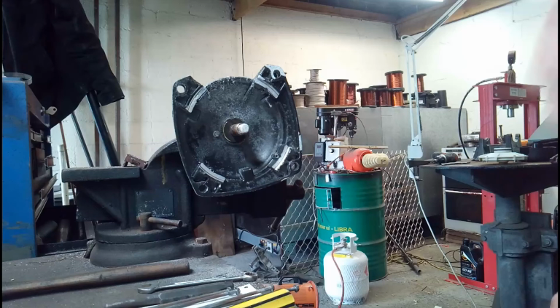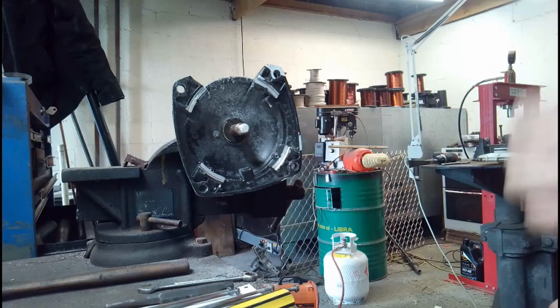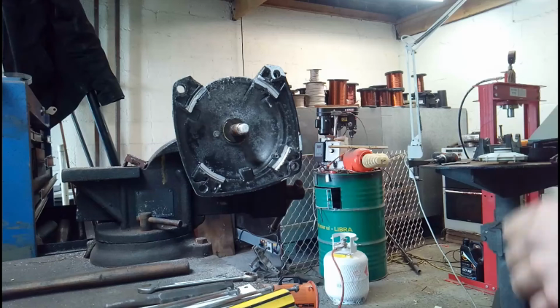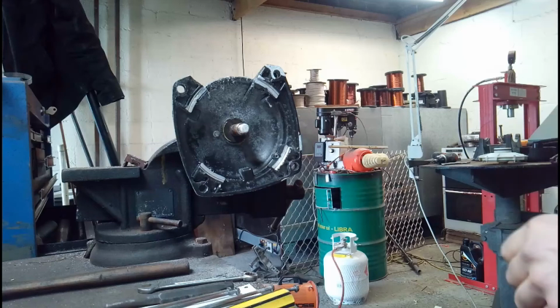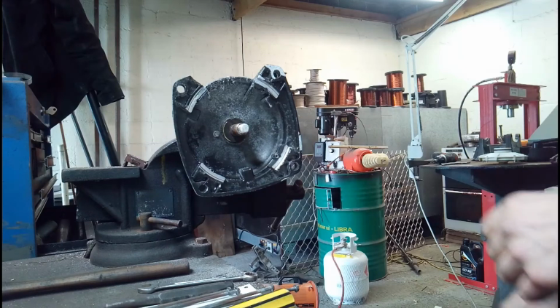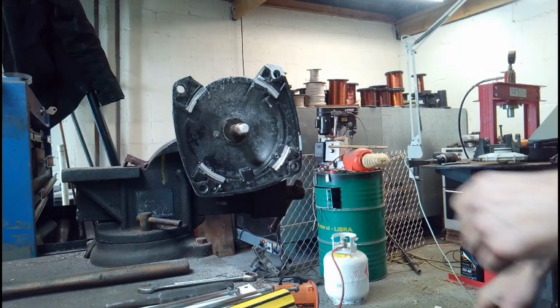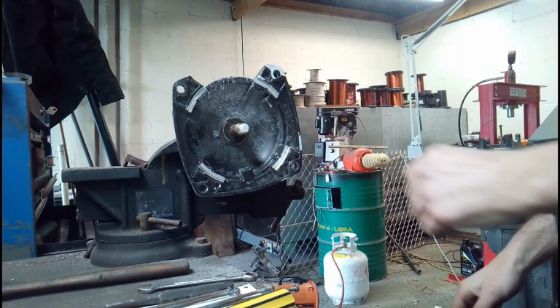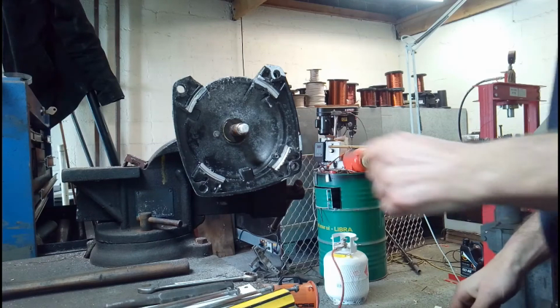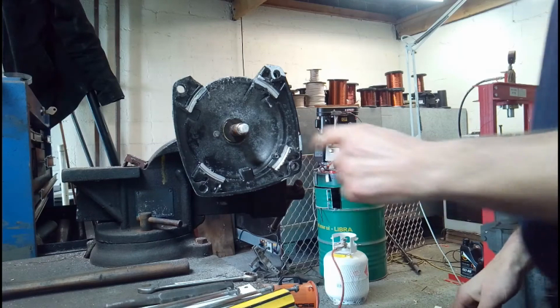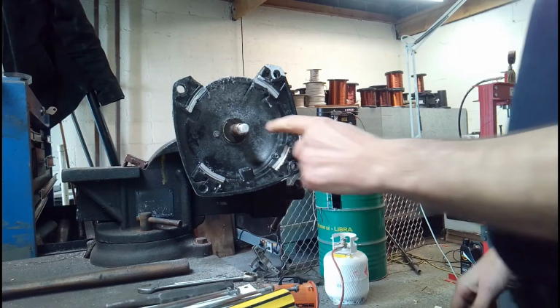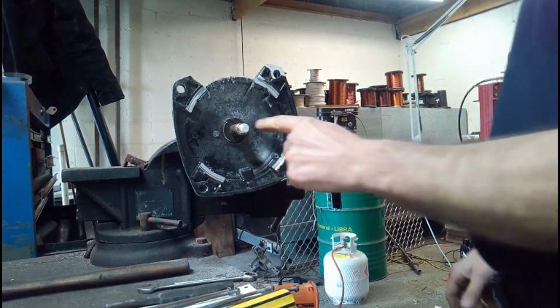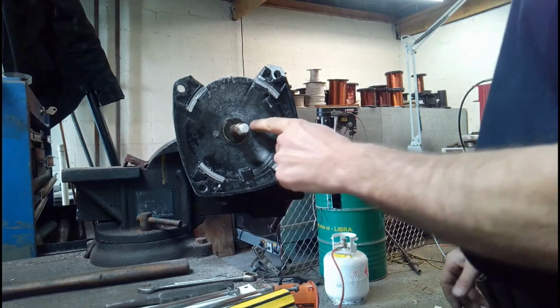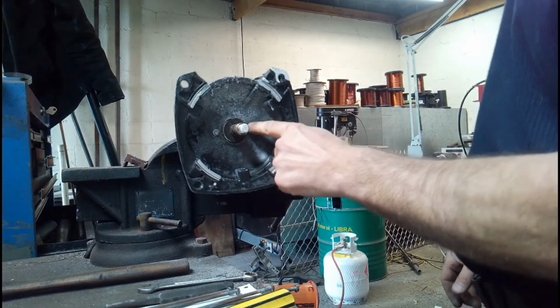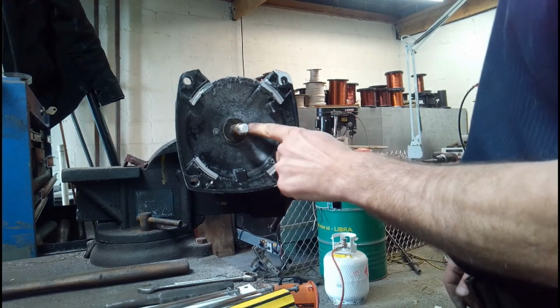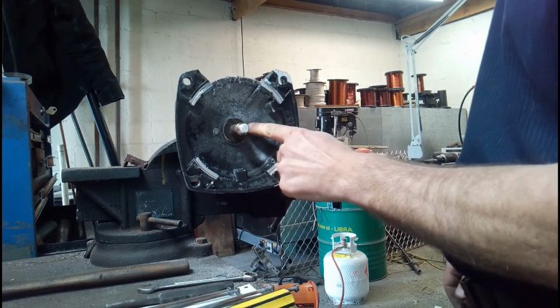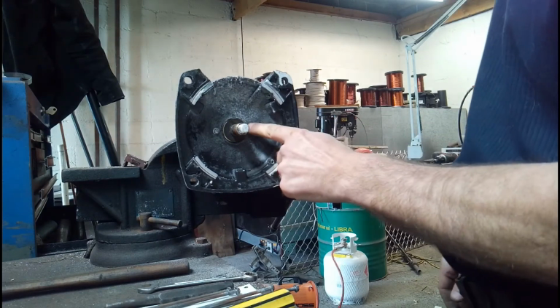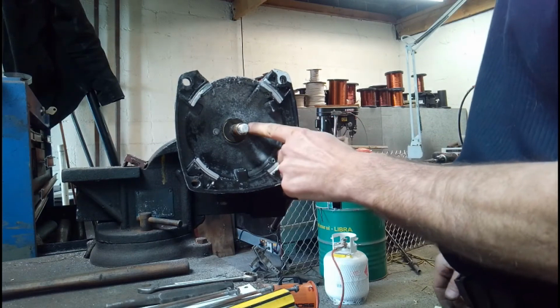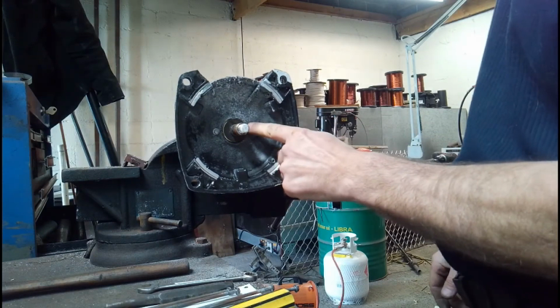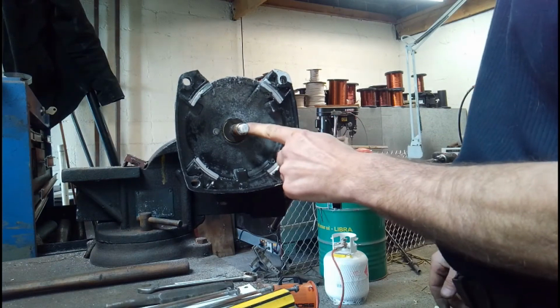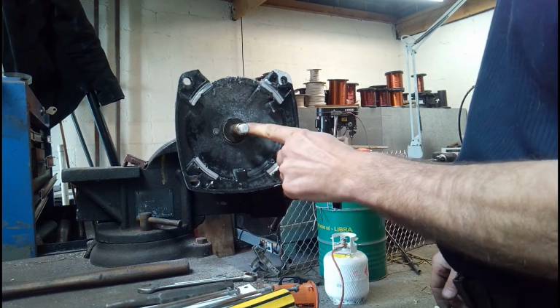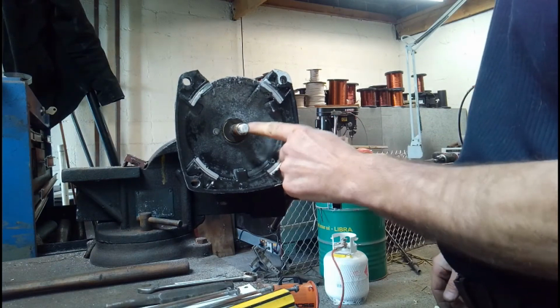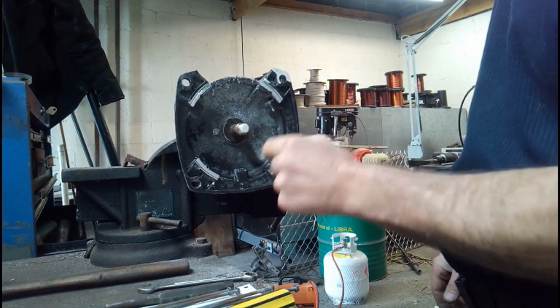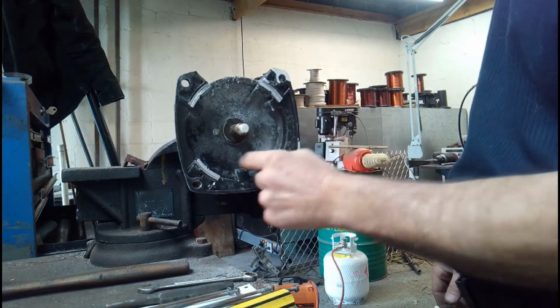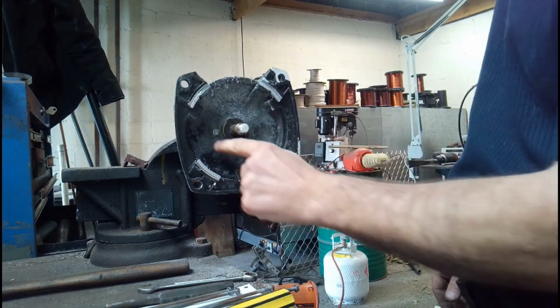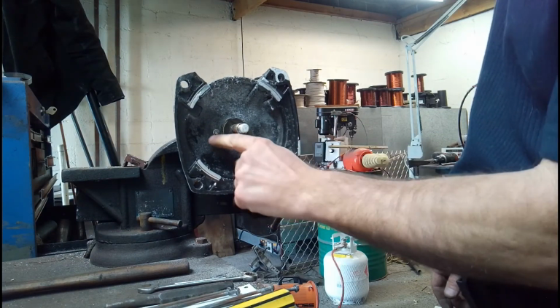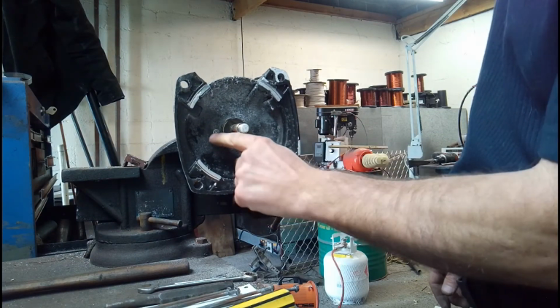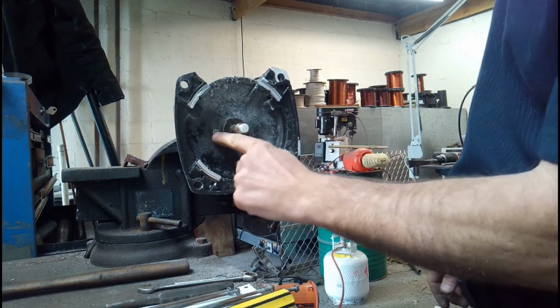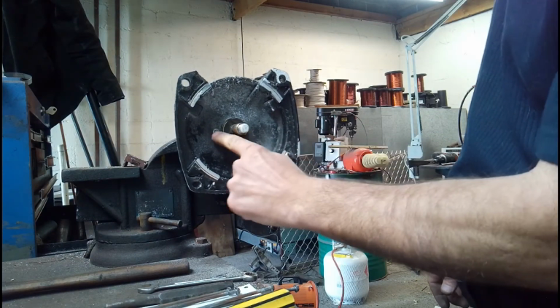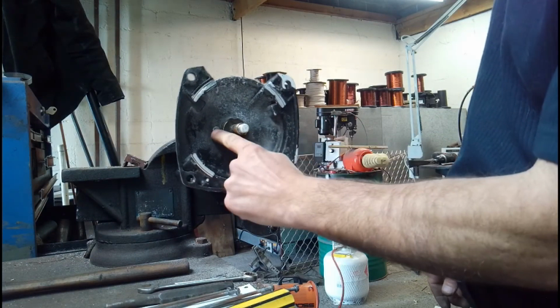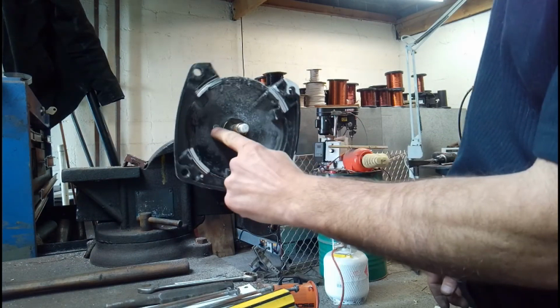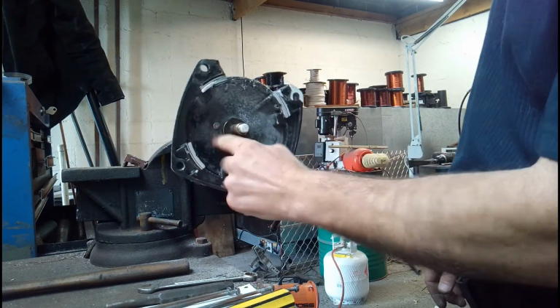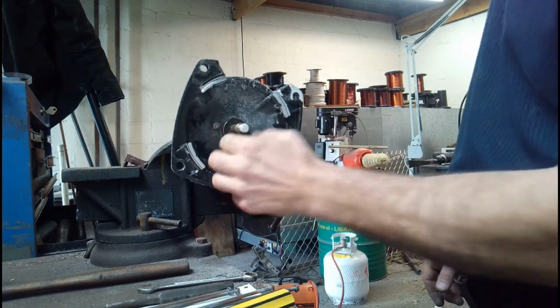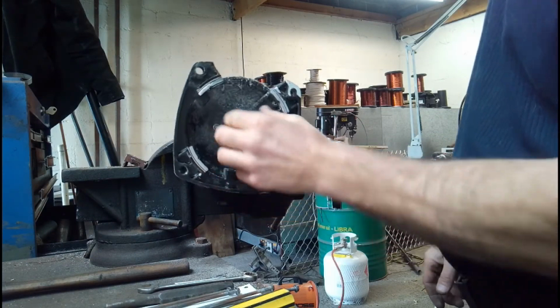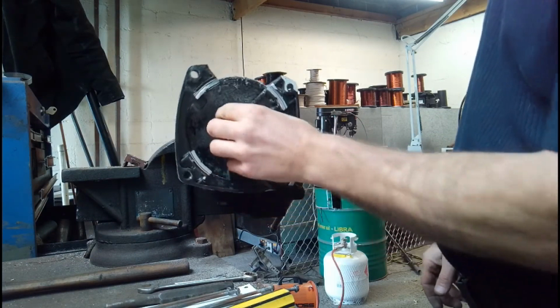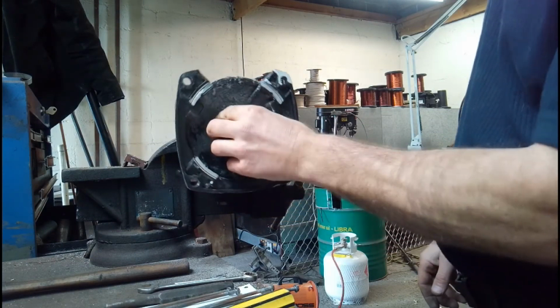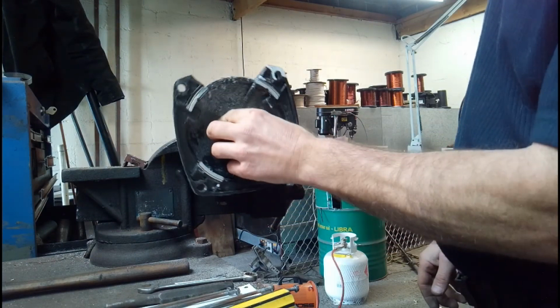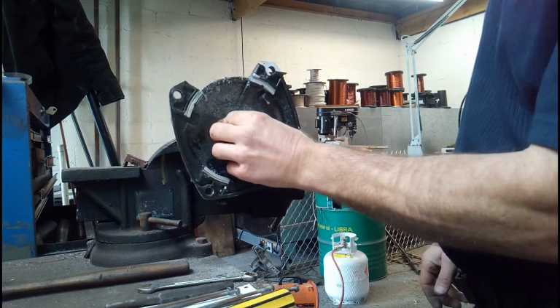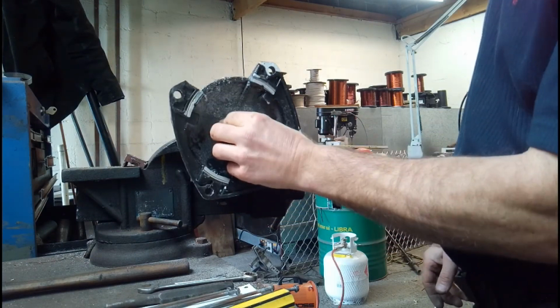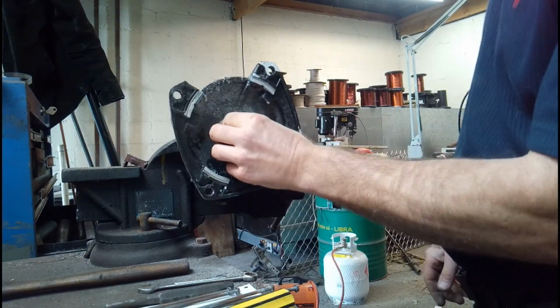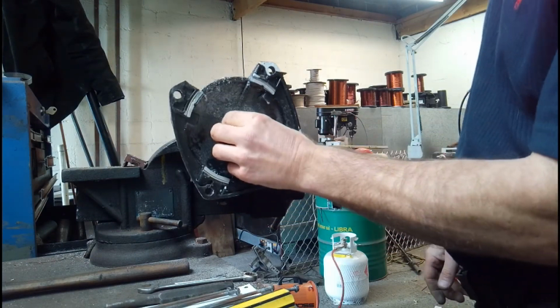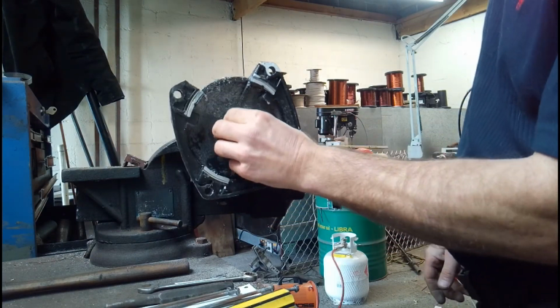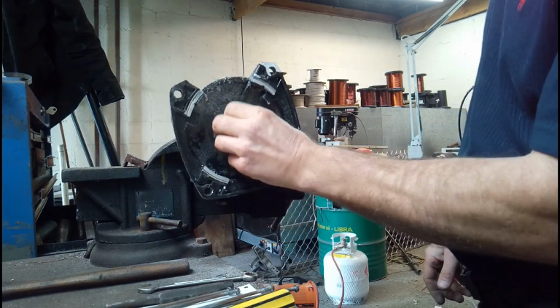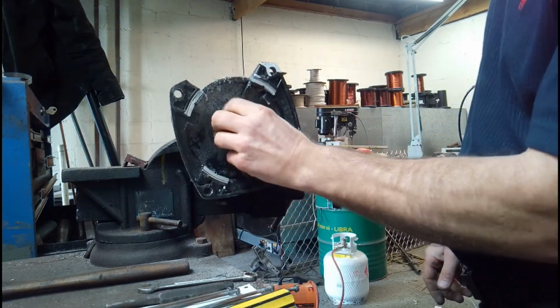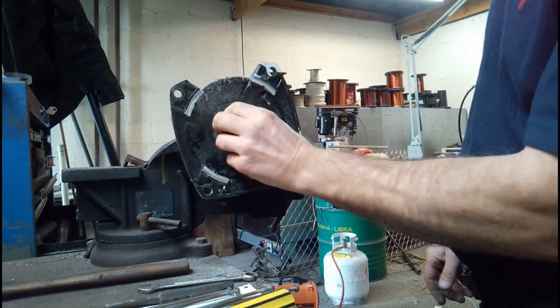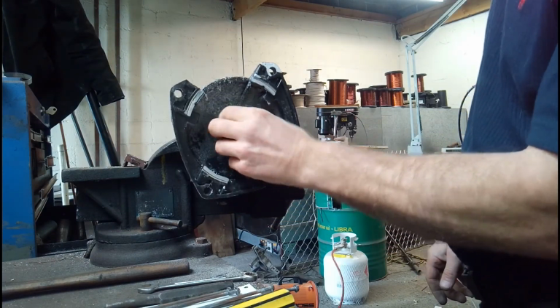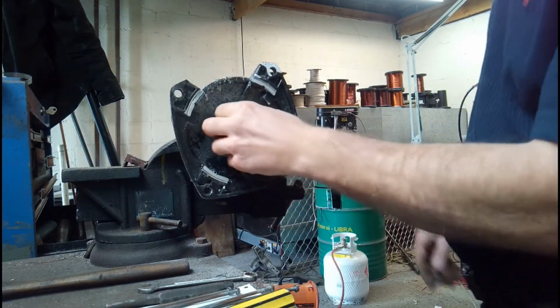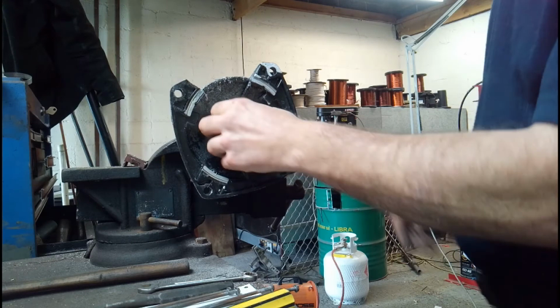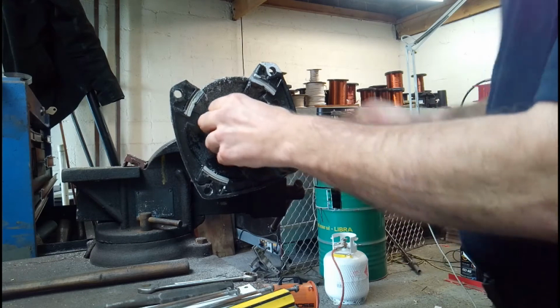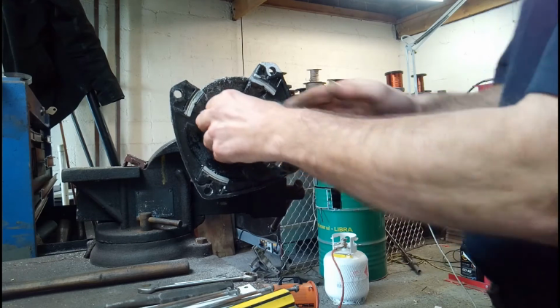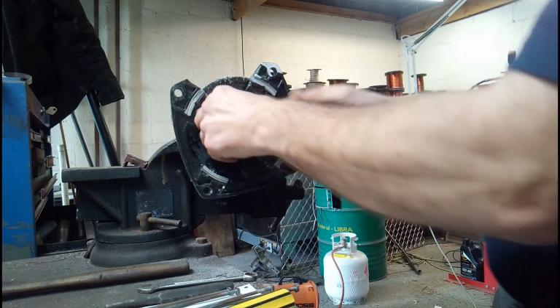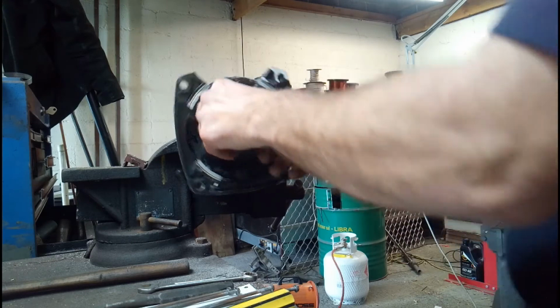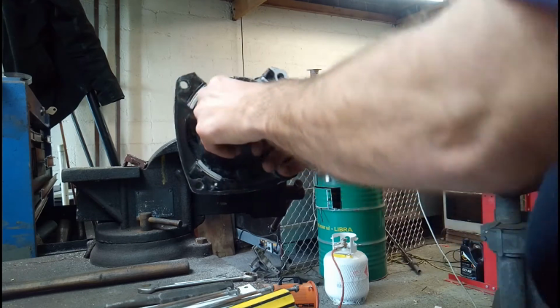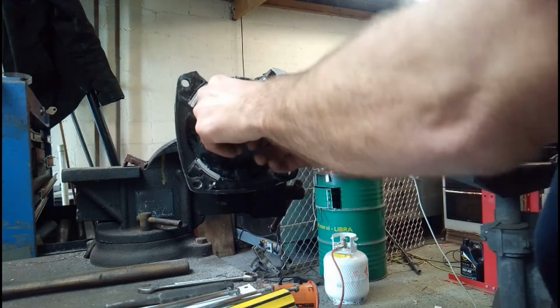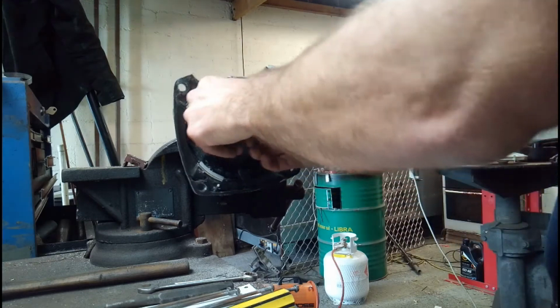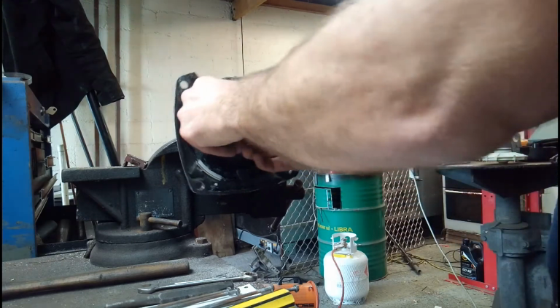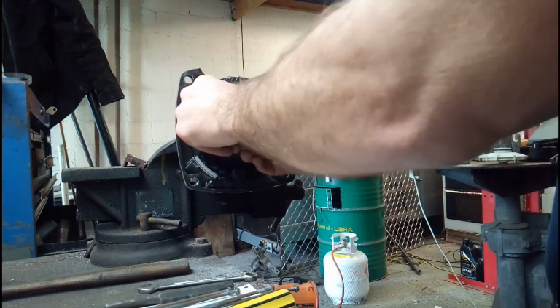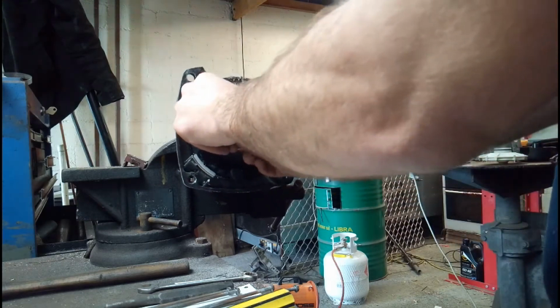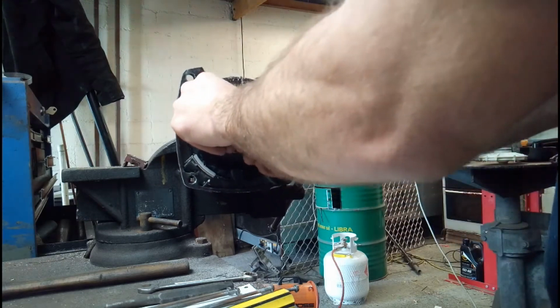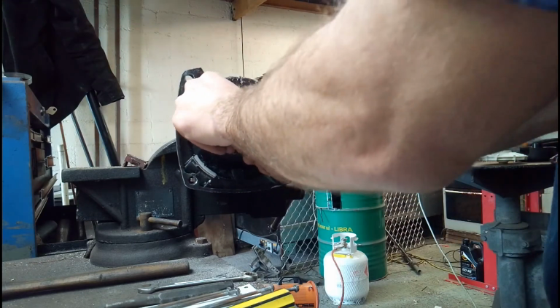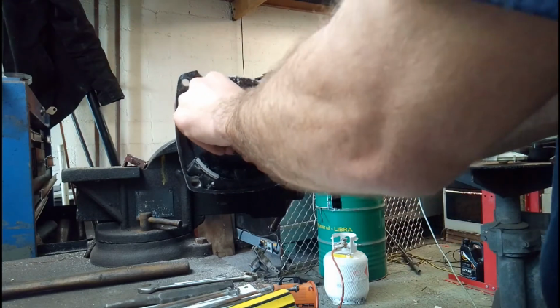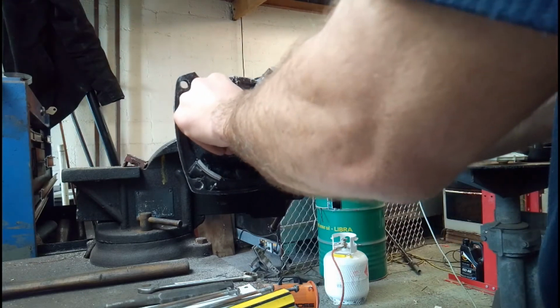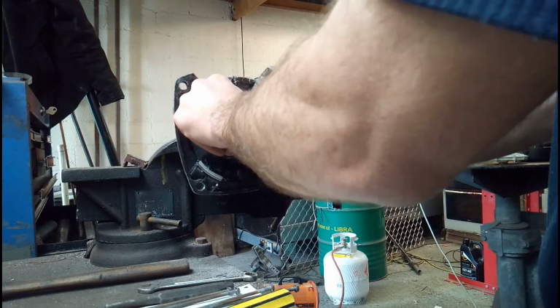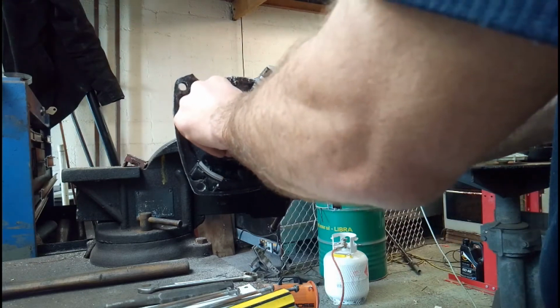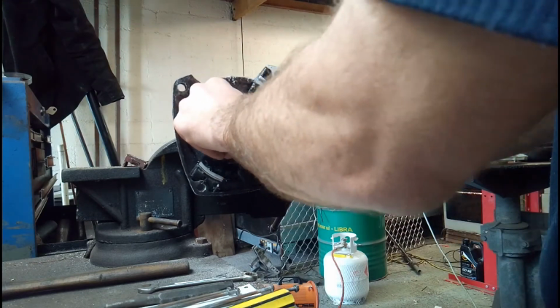Now we've got the rotor out. We just put the stator aside for now and get the rotor back in the vise.